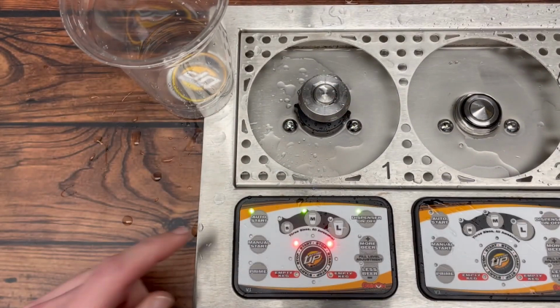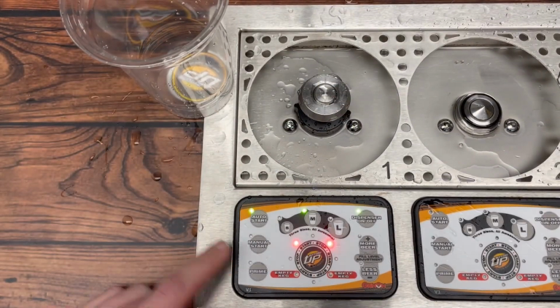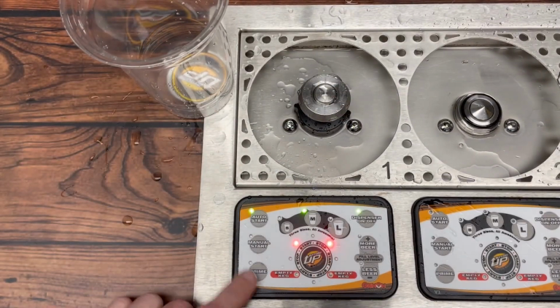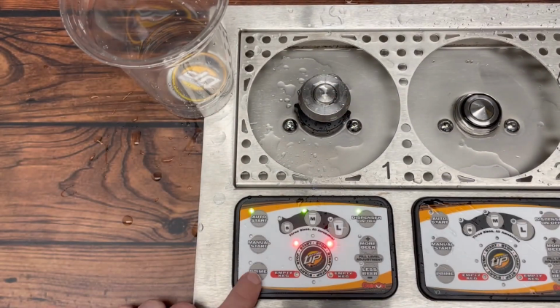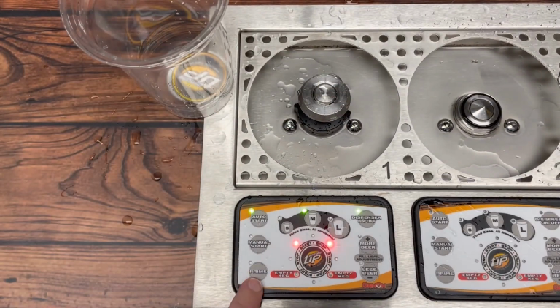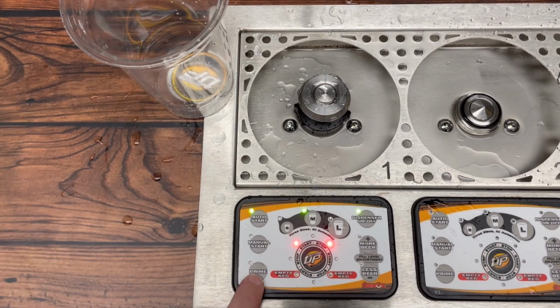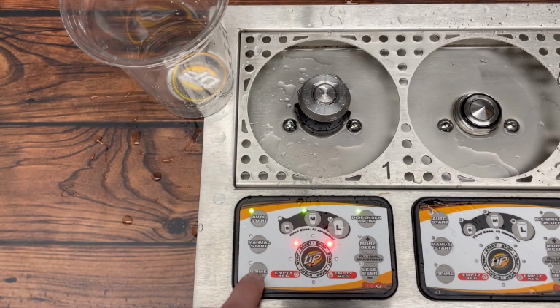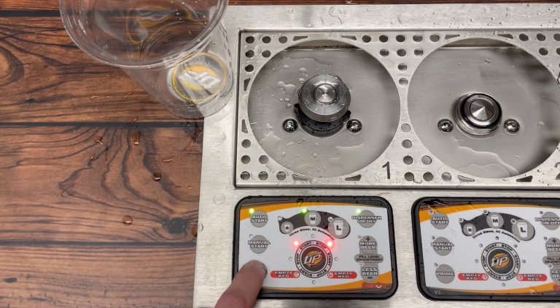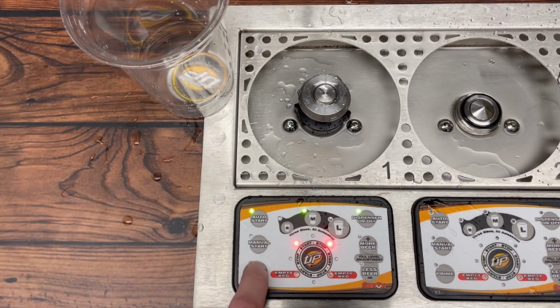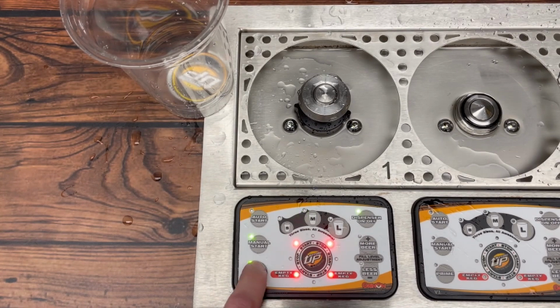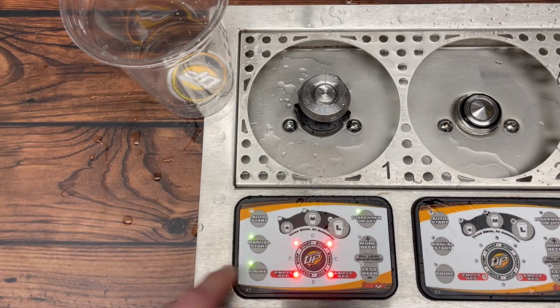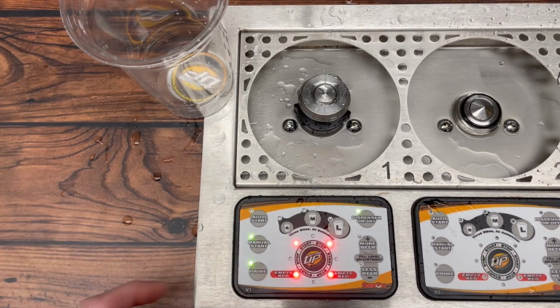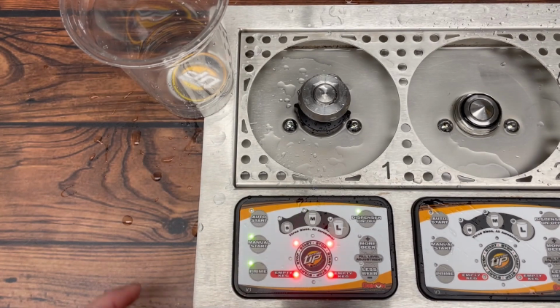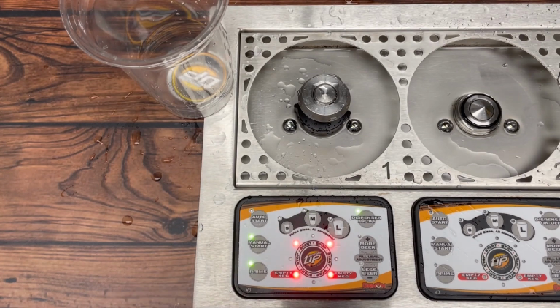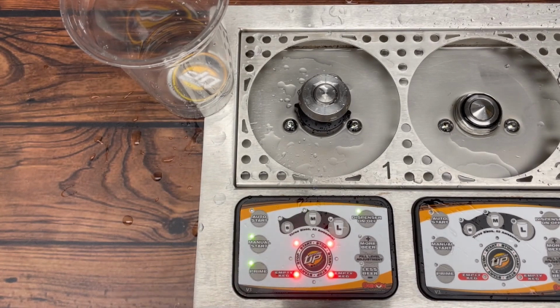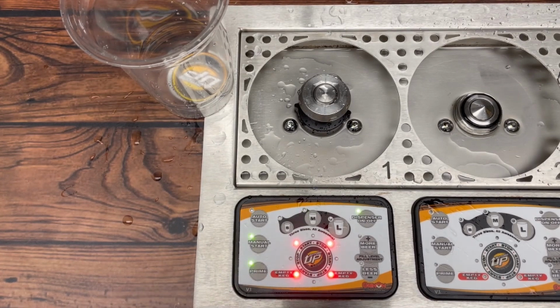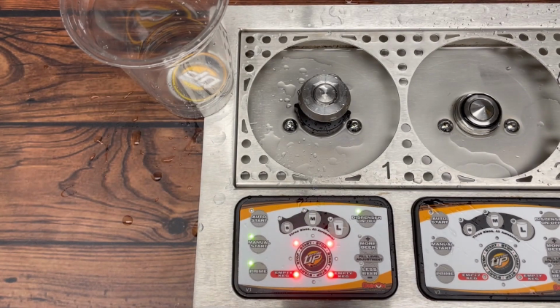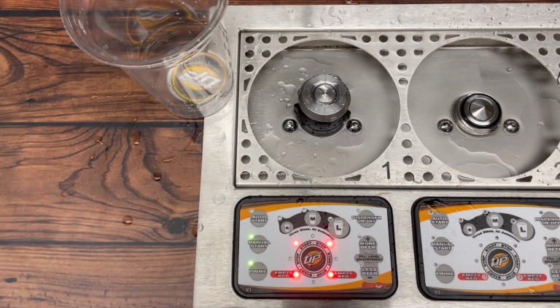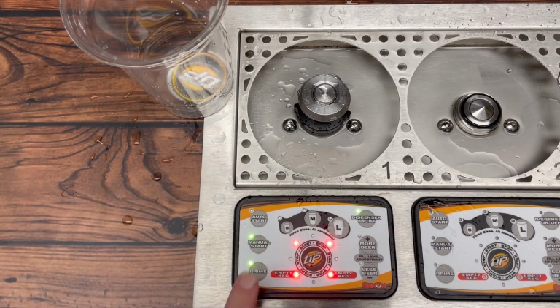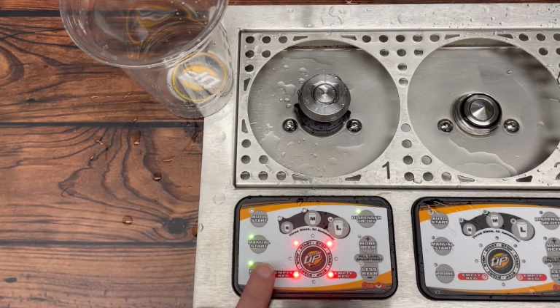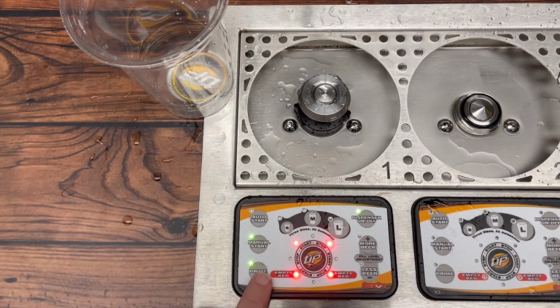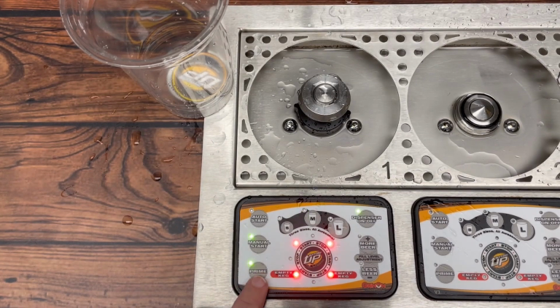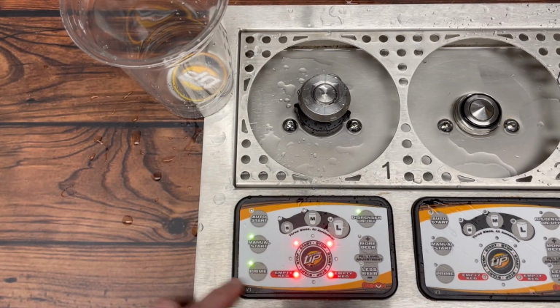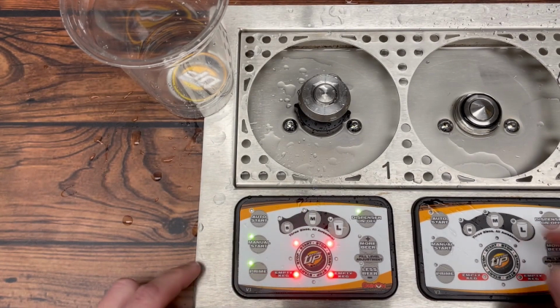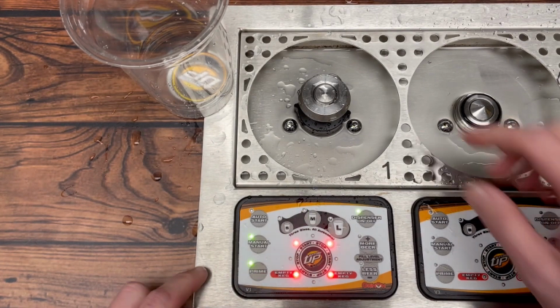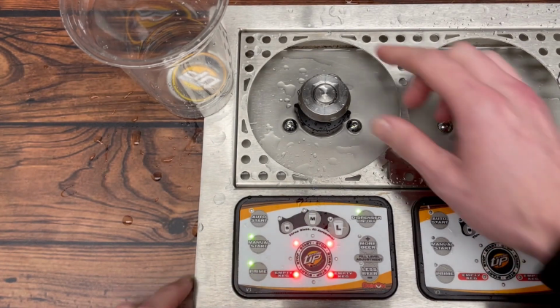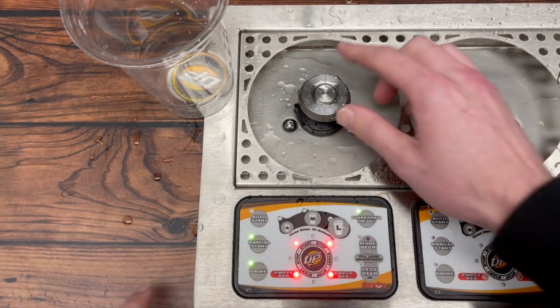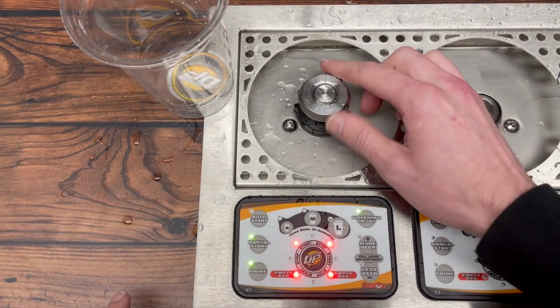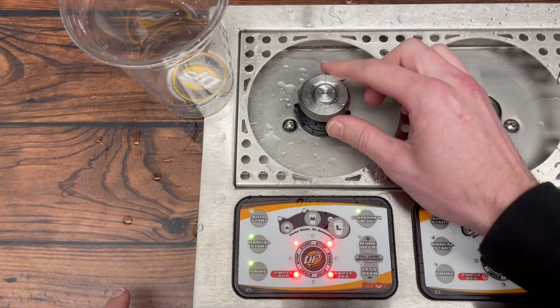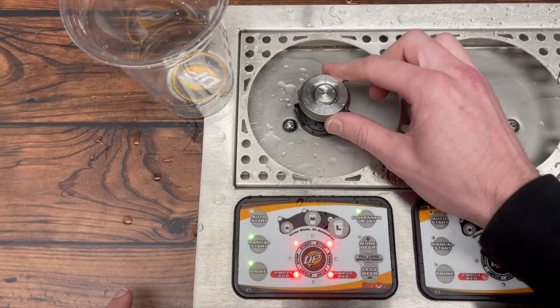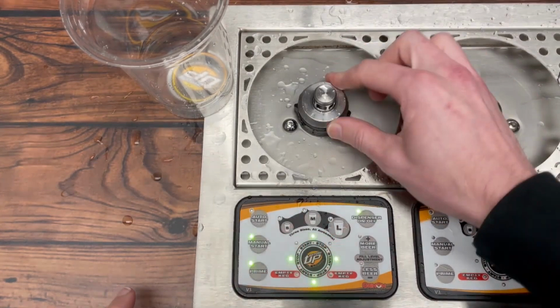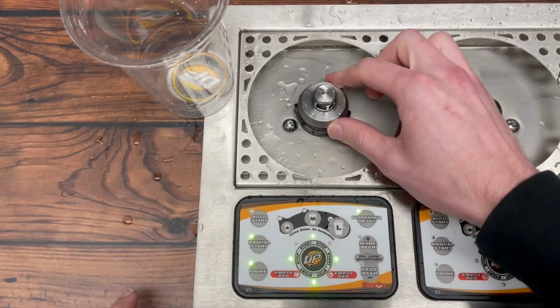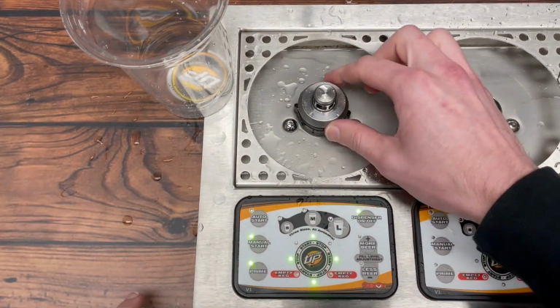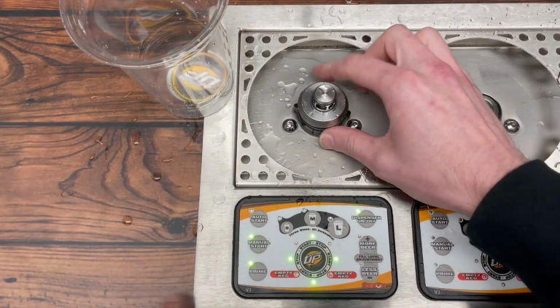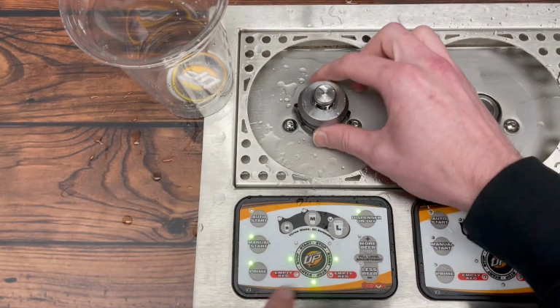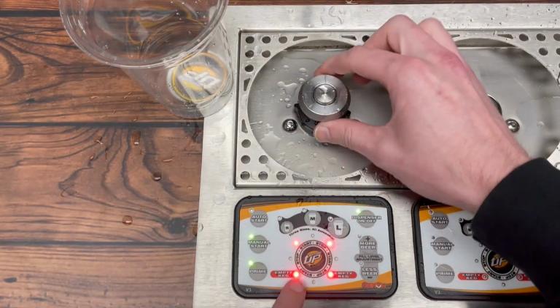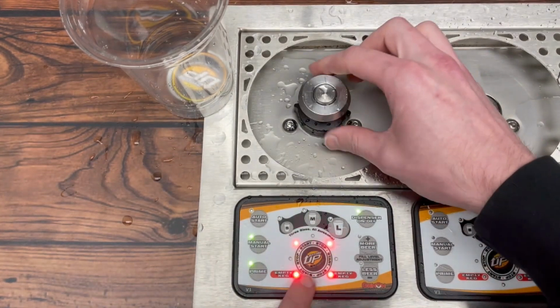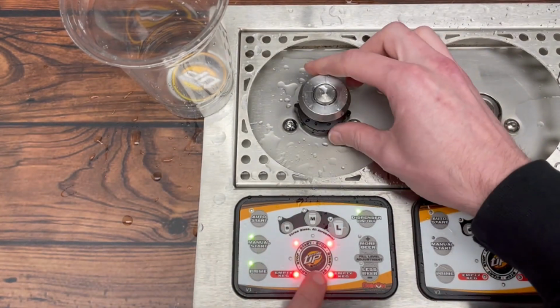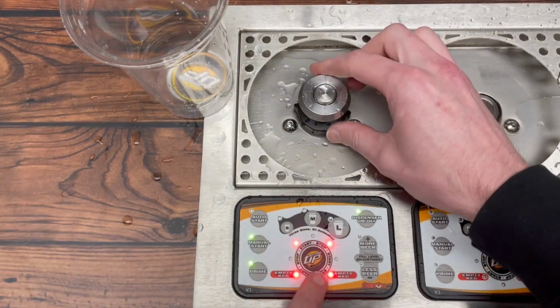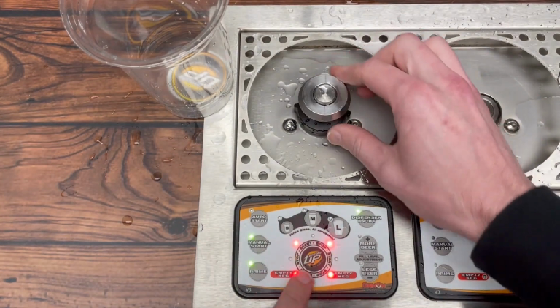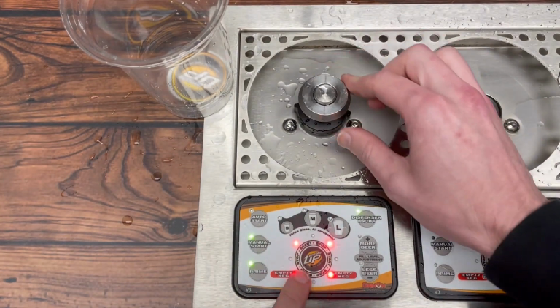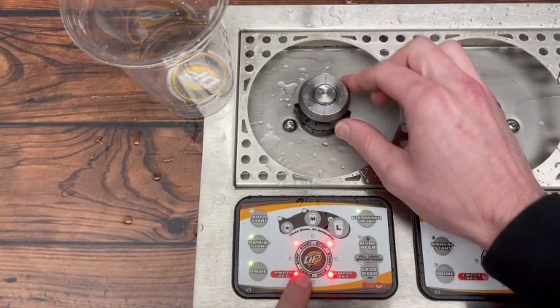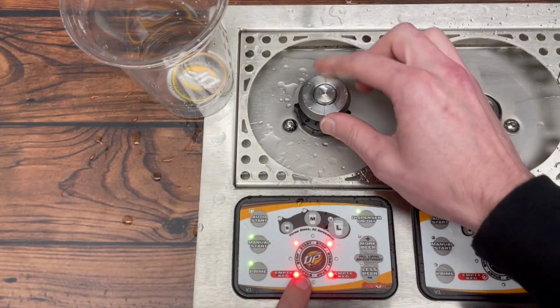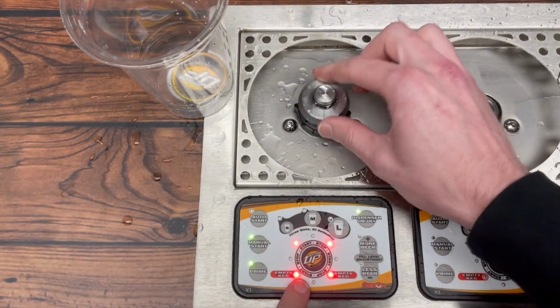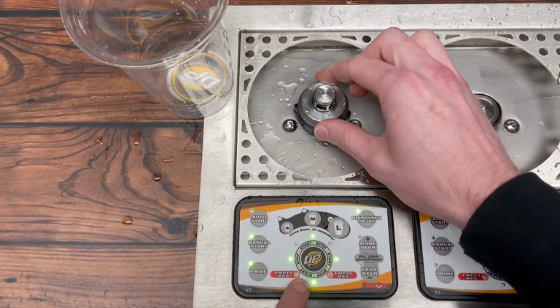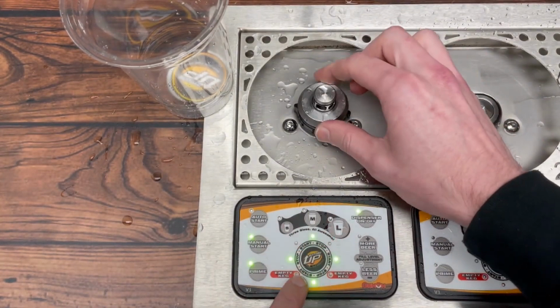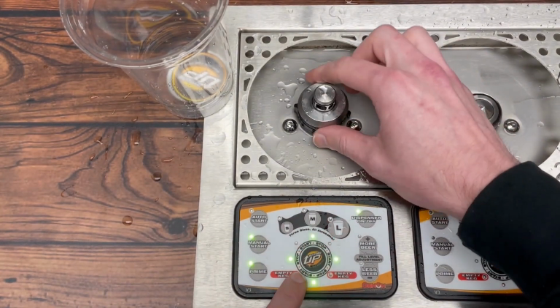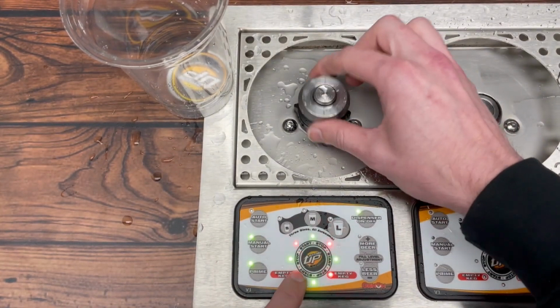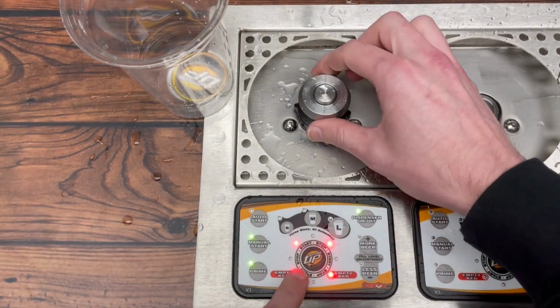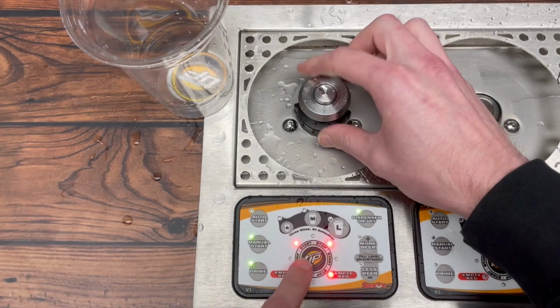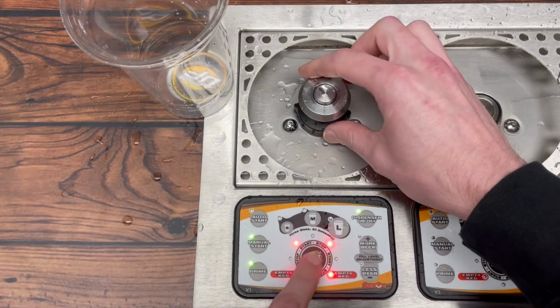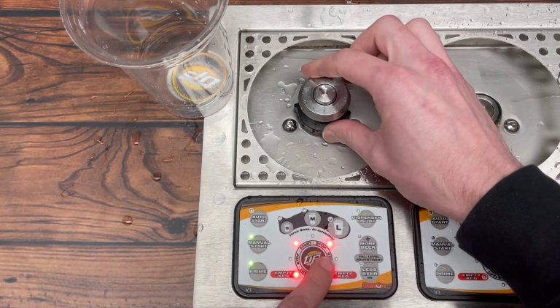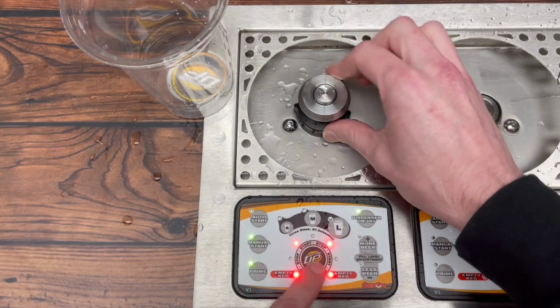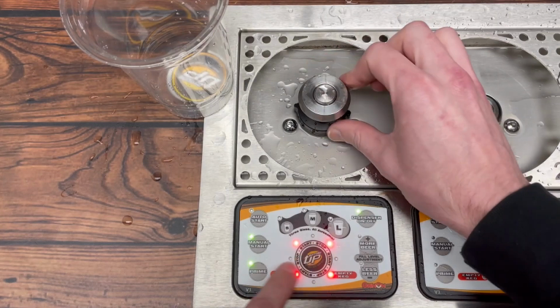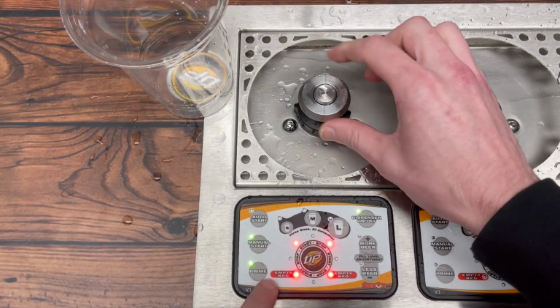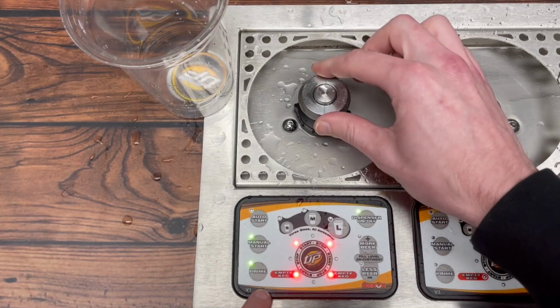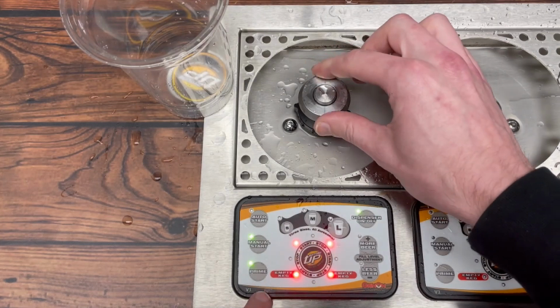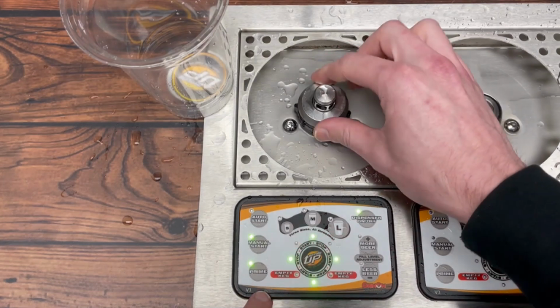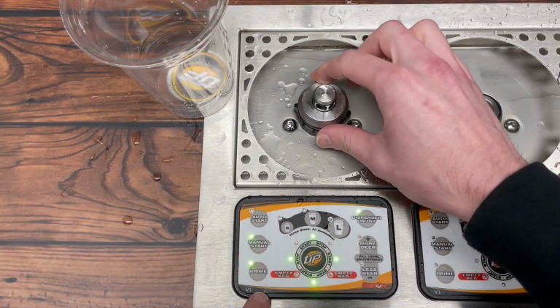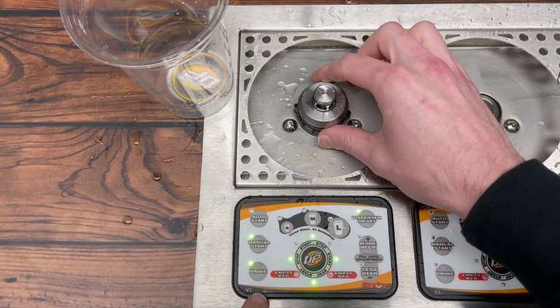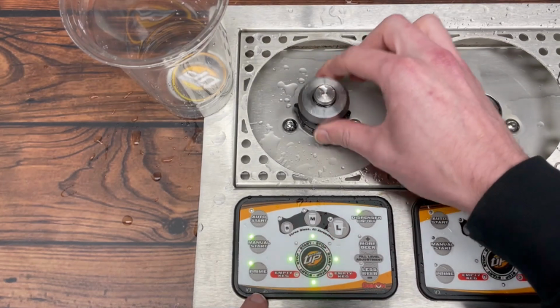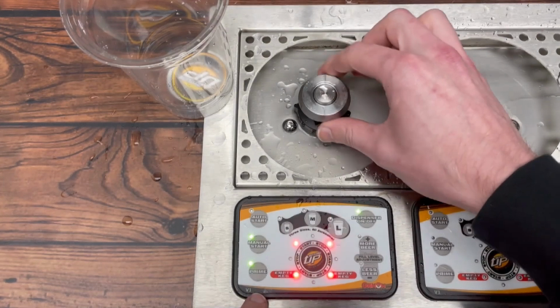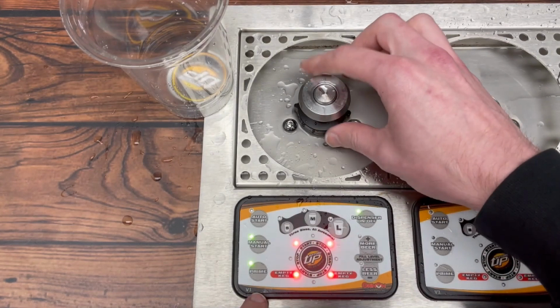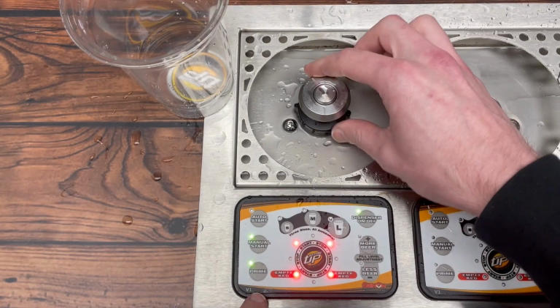We can also check the cup sensor by going into prime mode, just pushing down. So we know that's not a cup sensor issue because we're getting a good reading here.